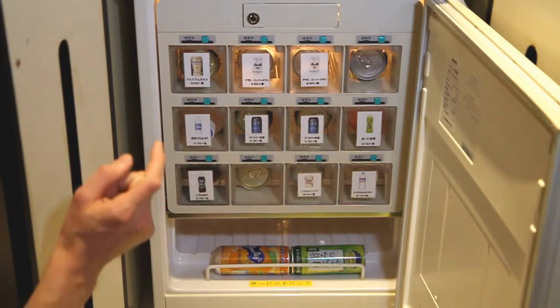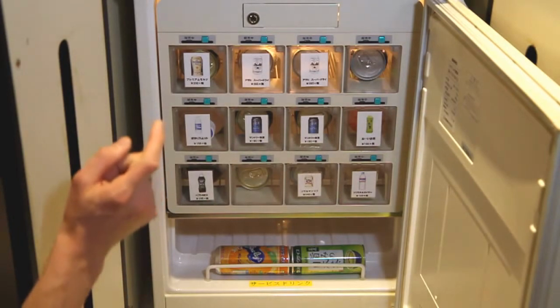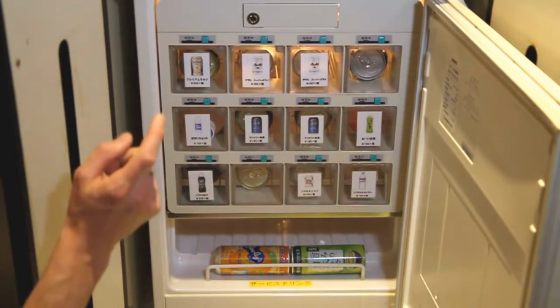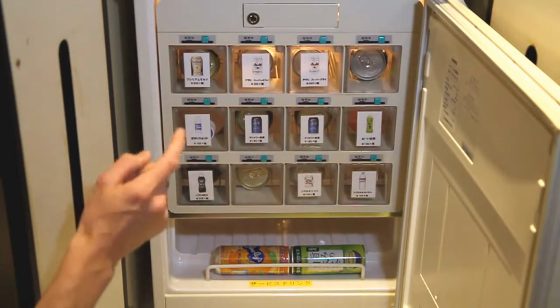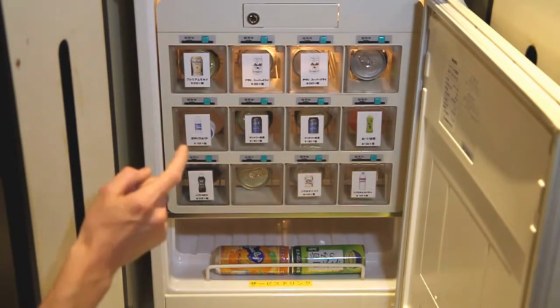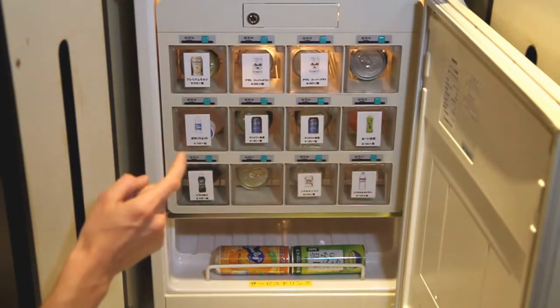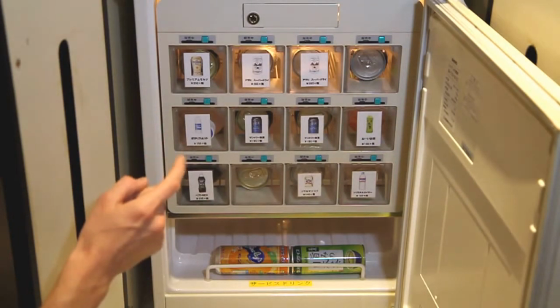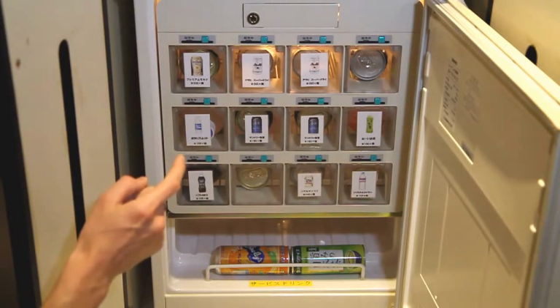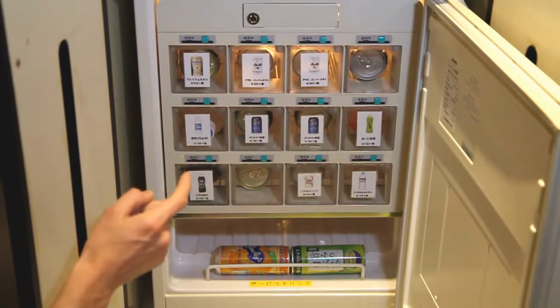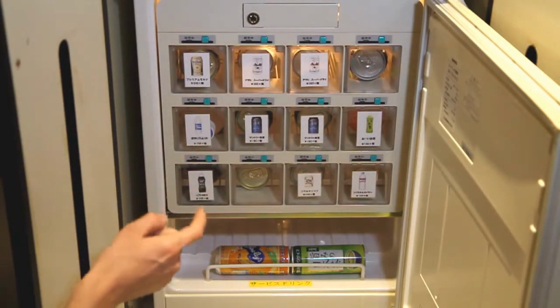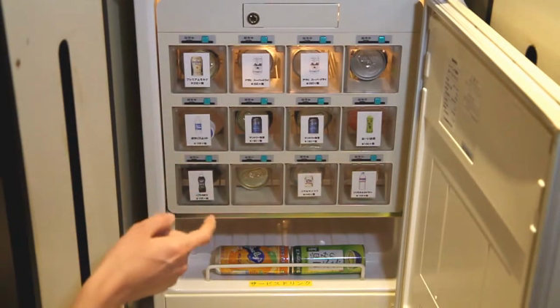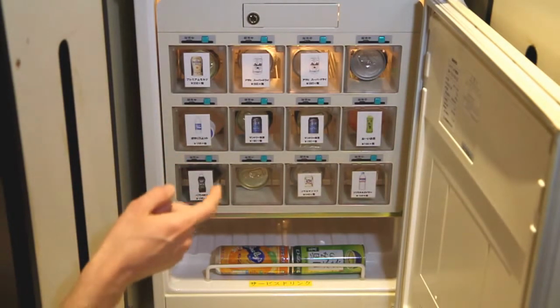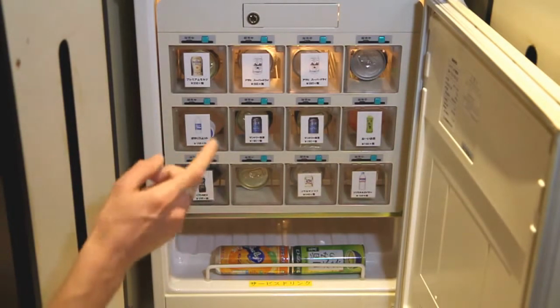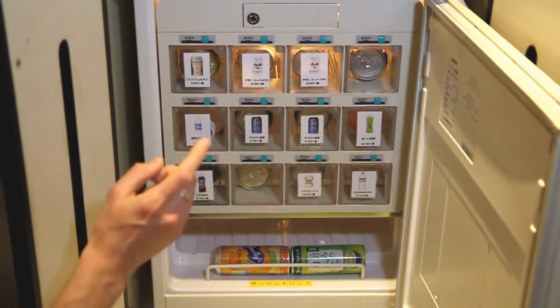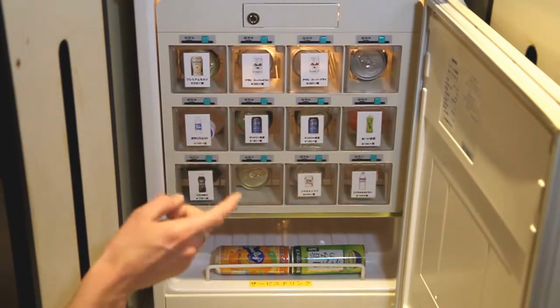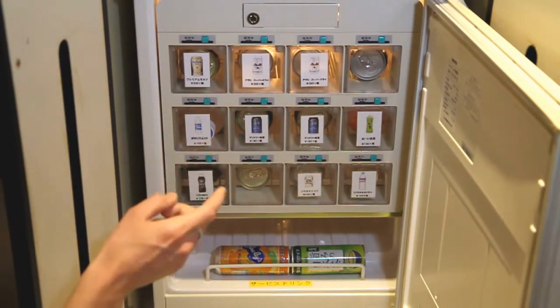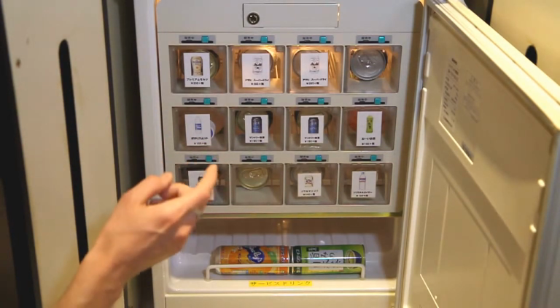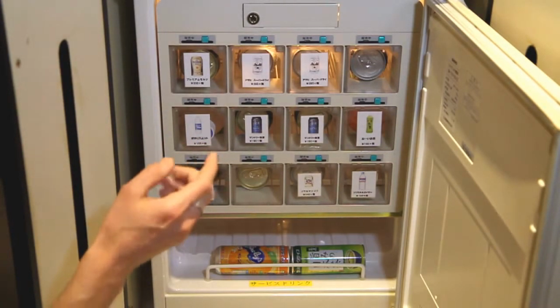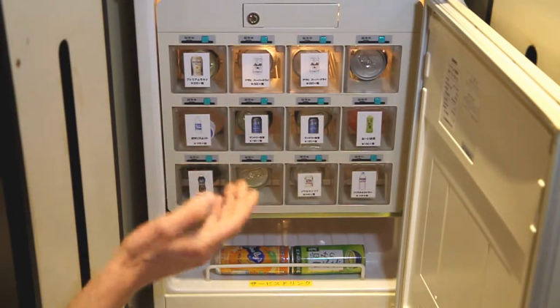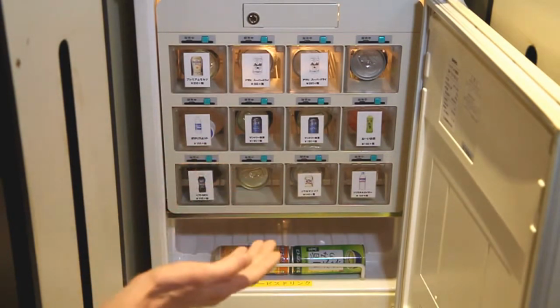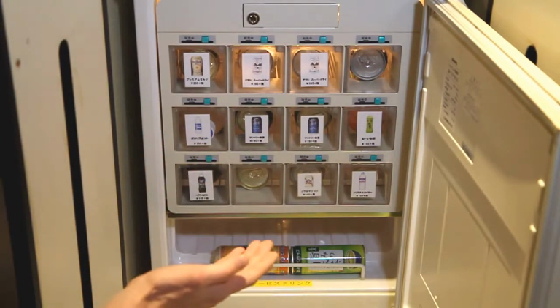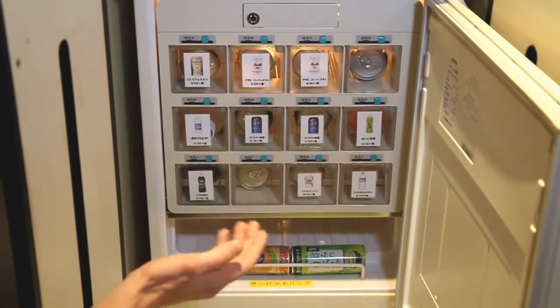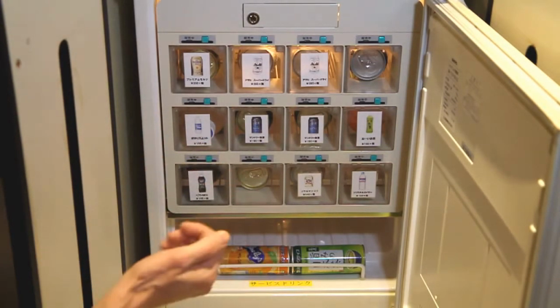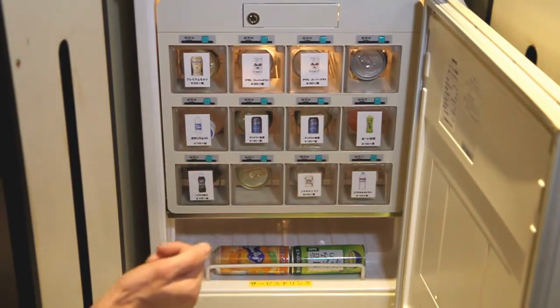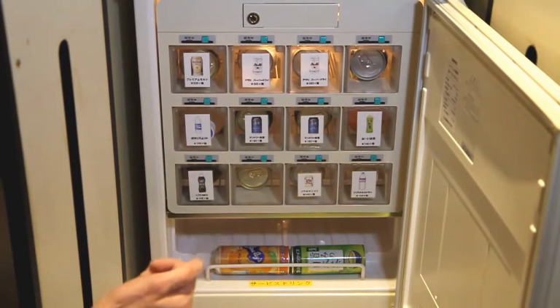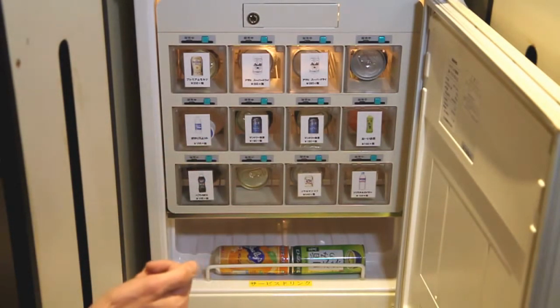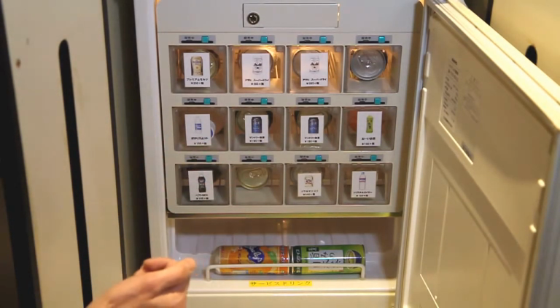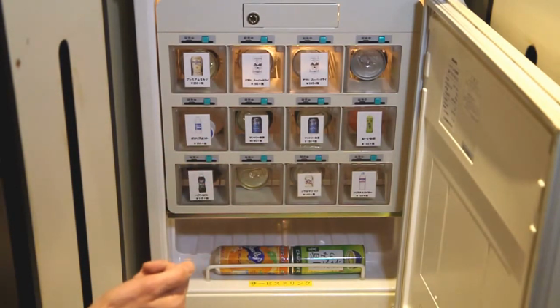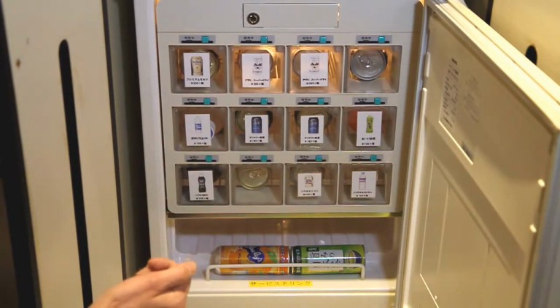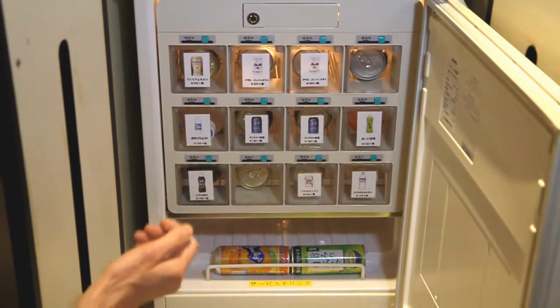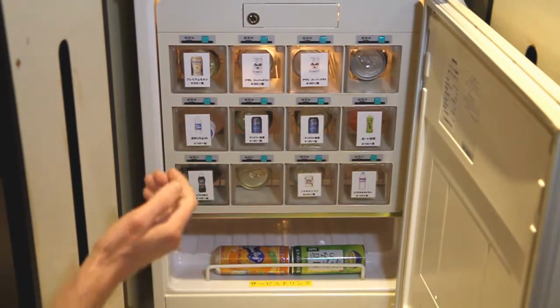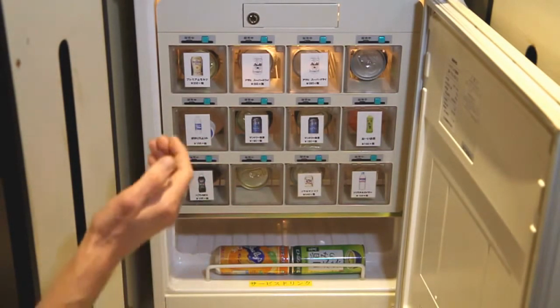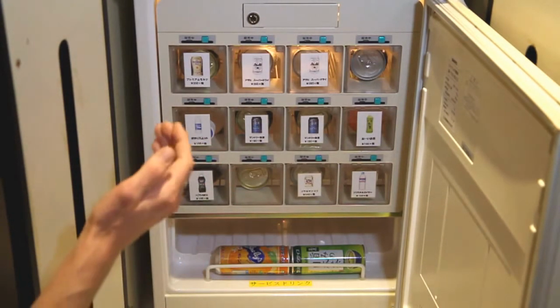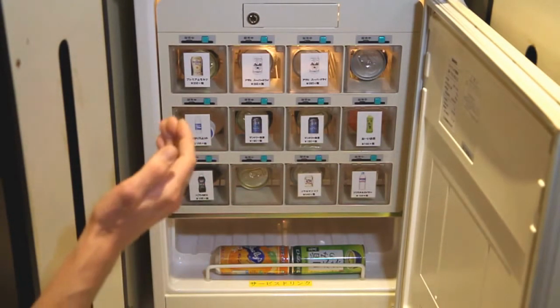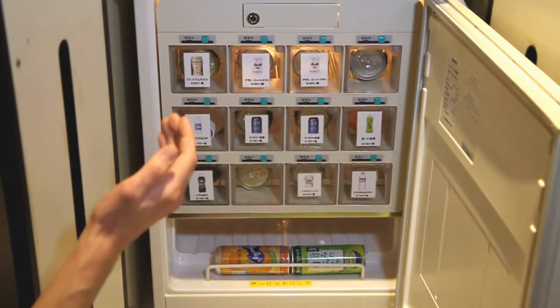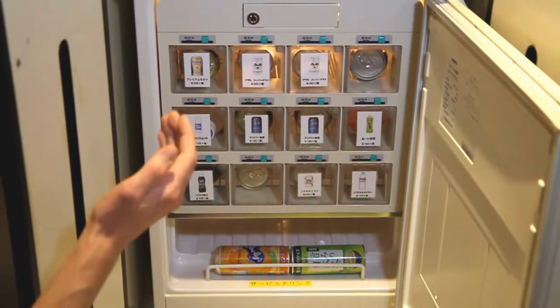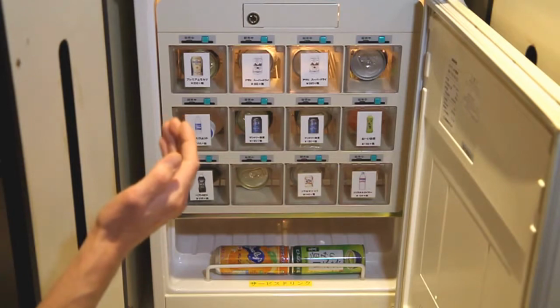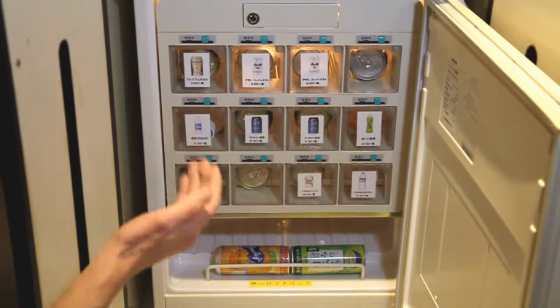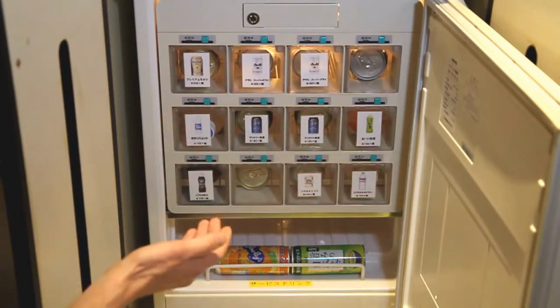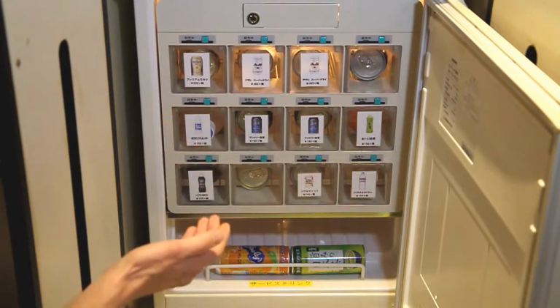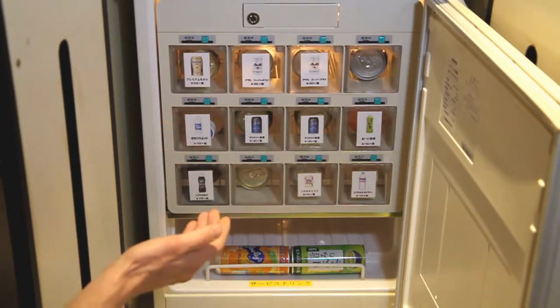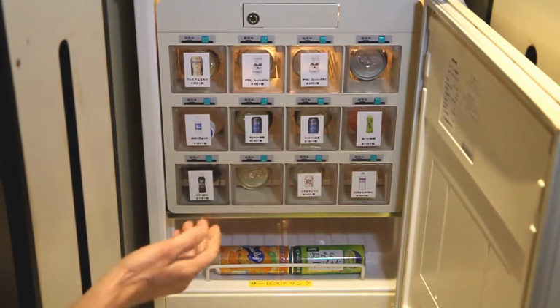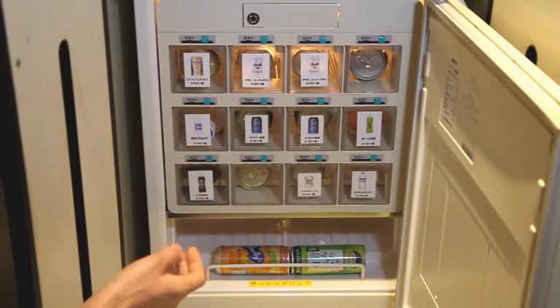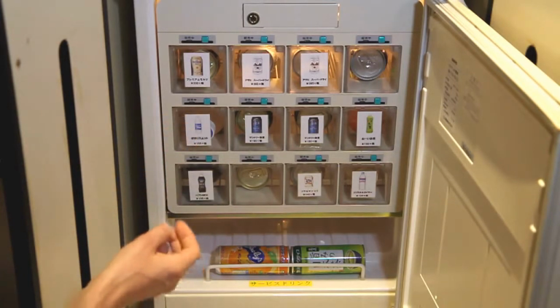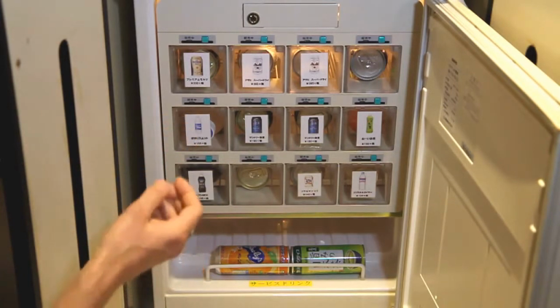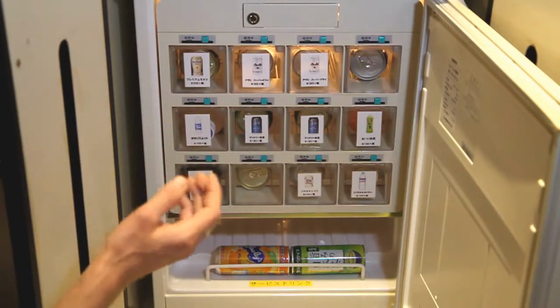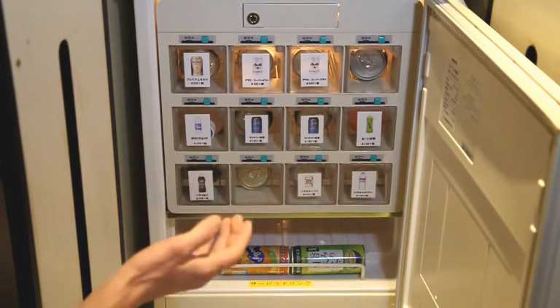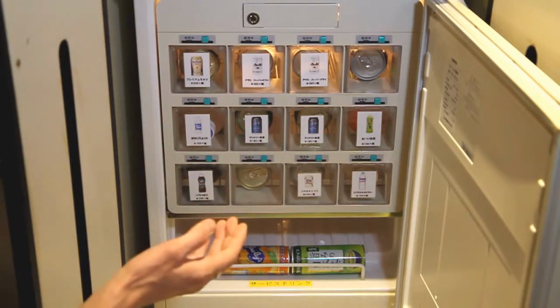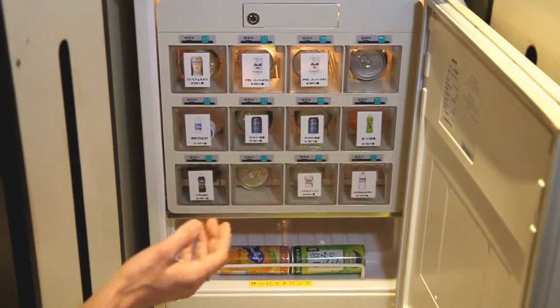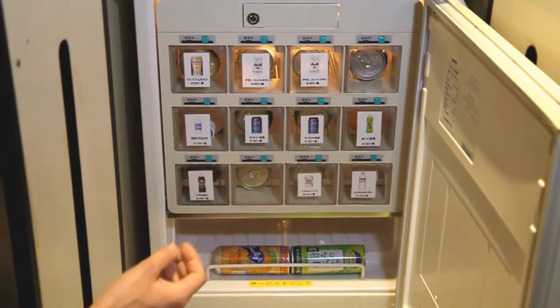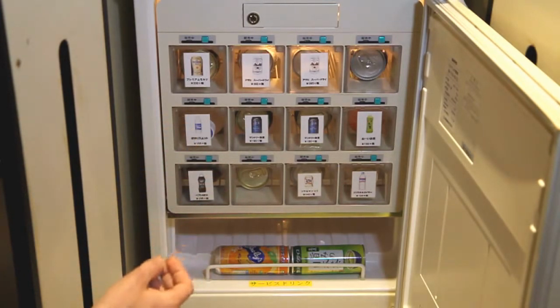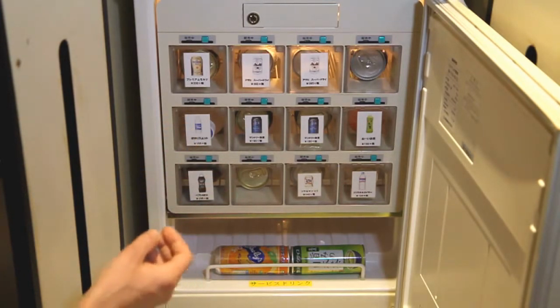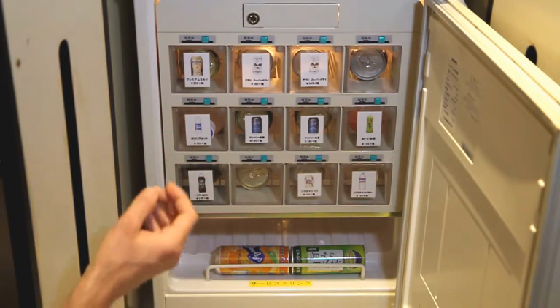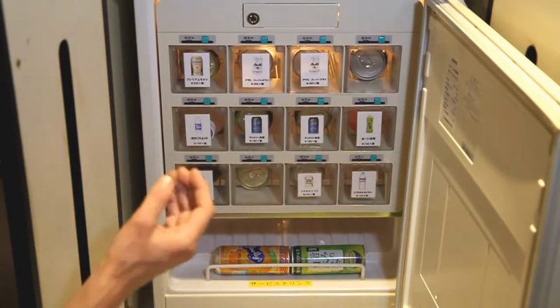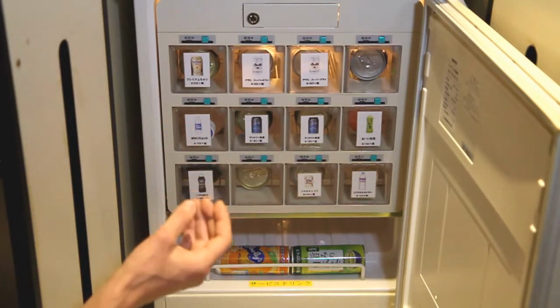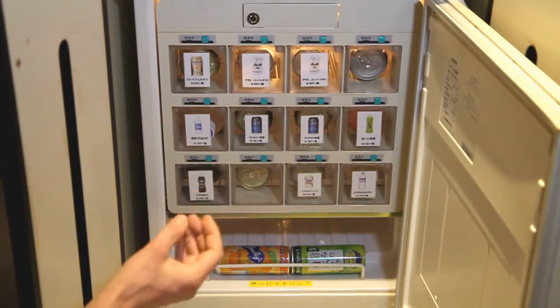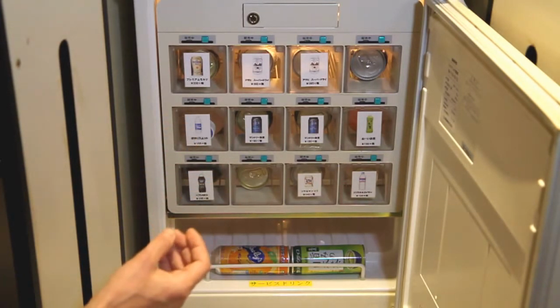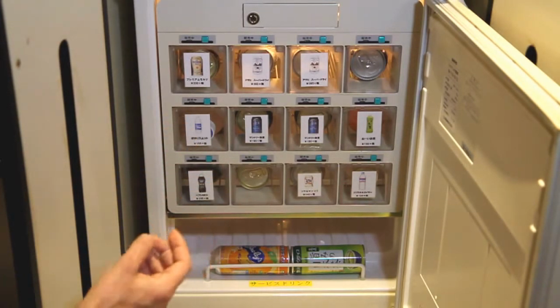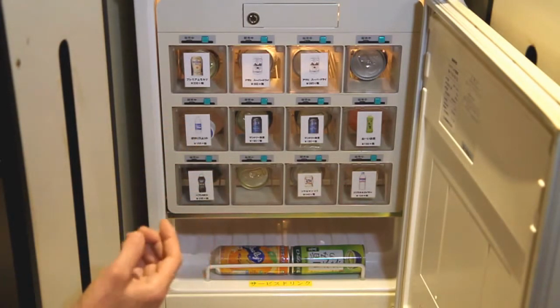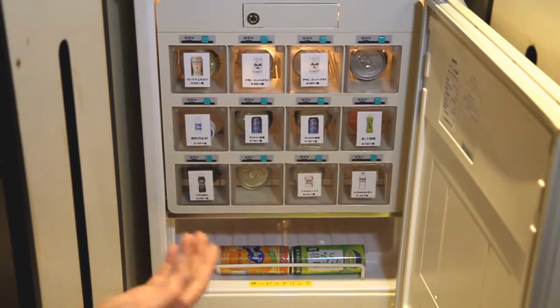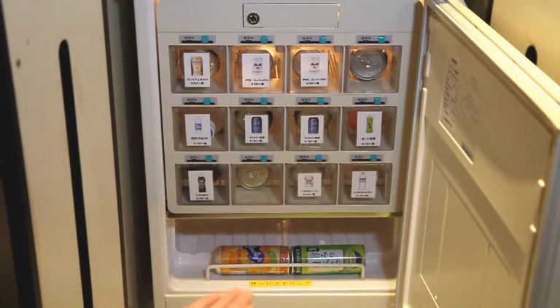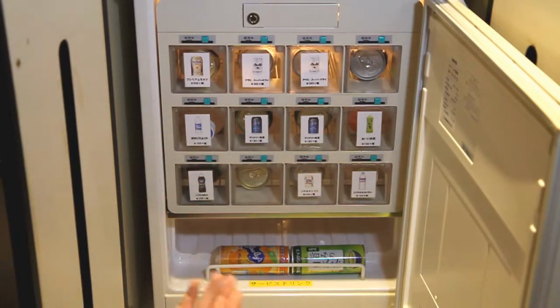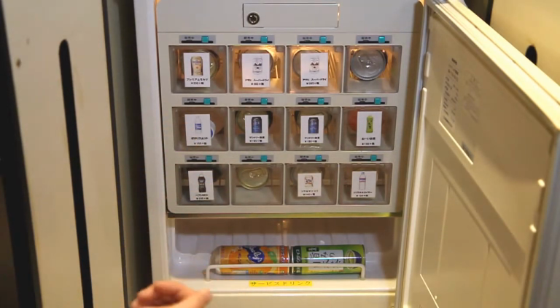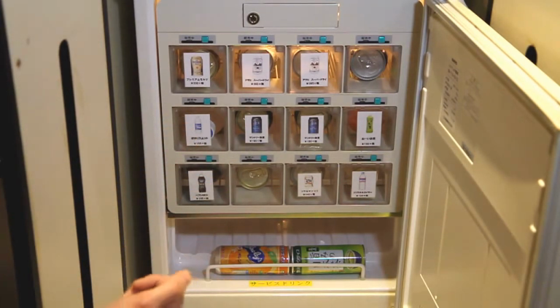Another thing that's different is it's not always just drinks in the konbini box. Sometimes there are snacks, amenities, or other things to help you freshen up.